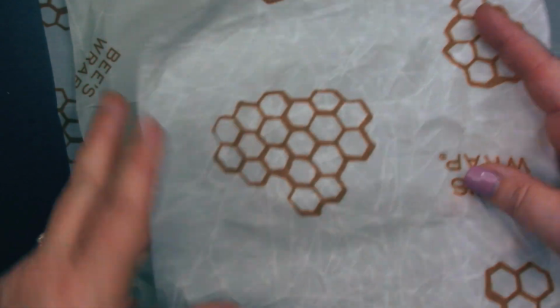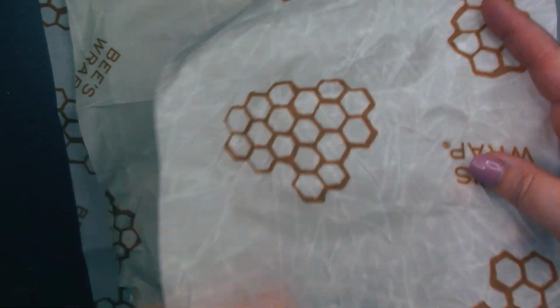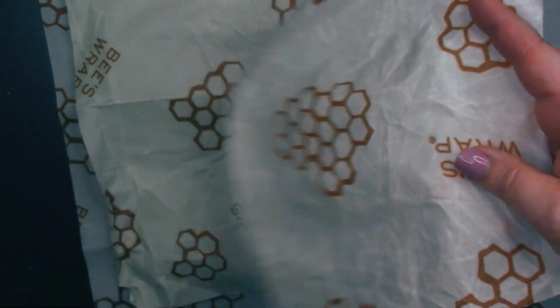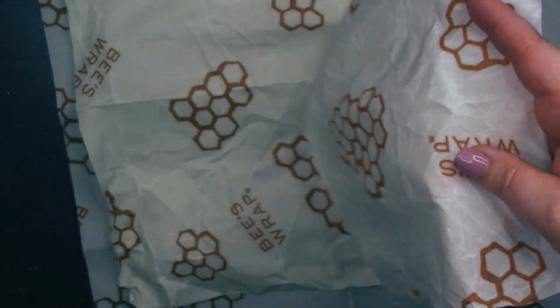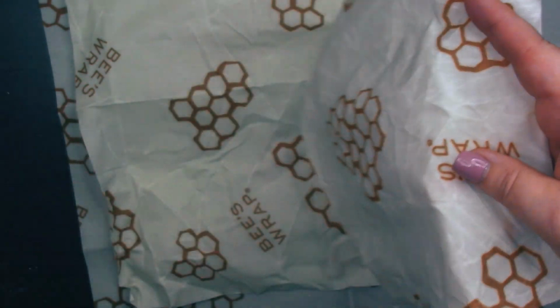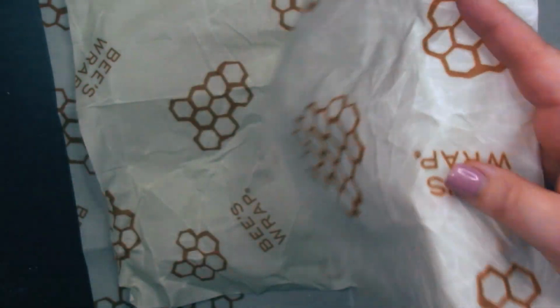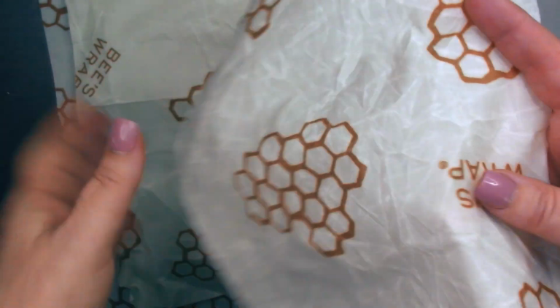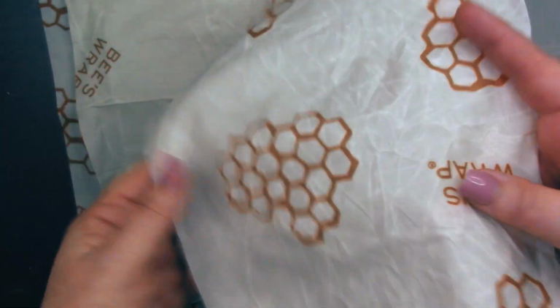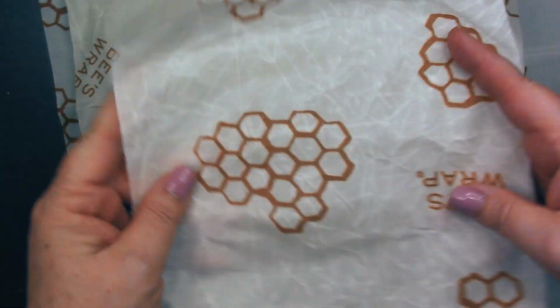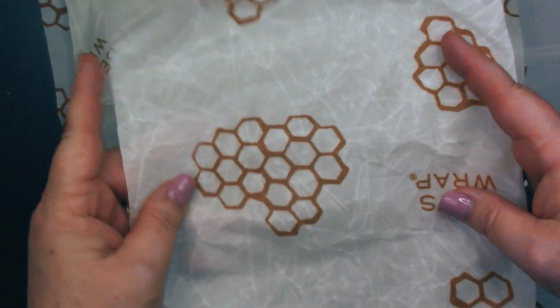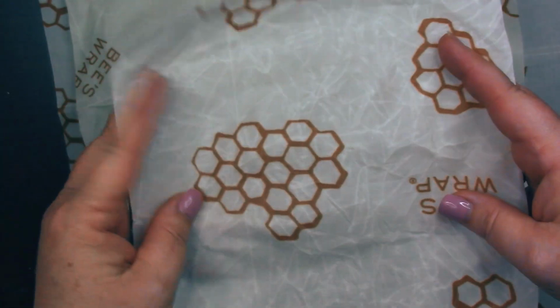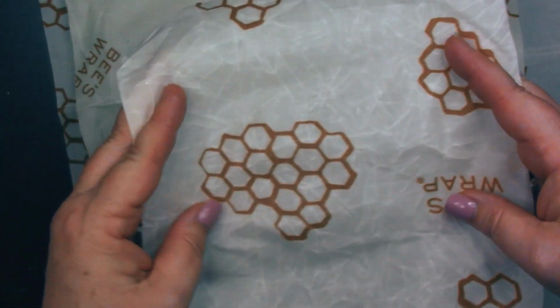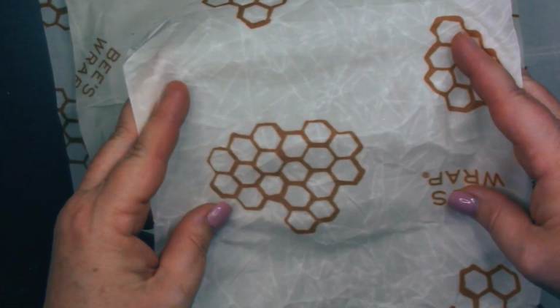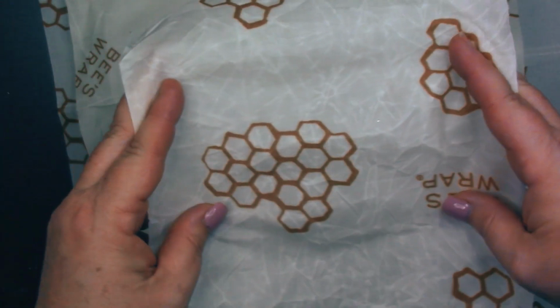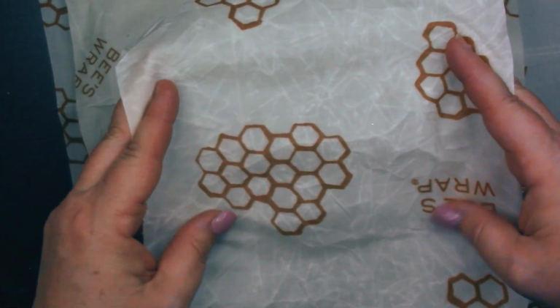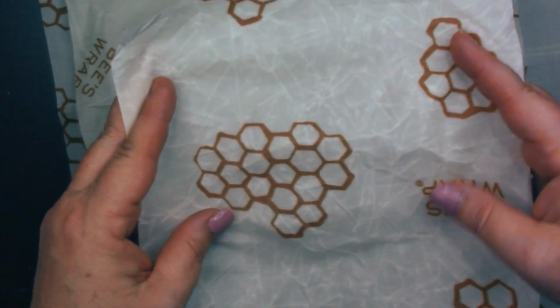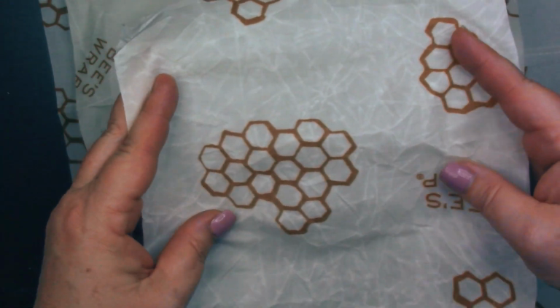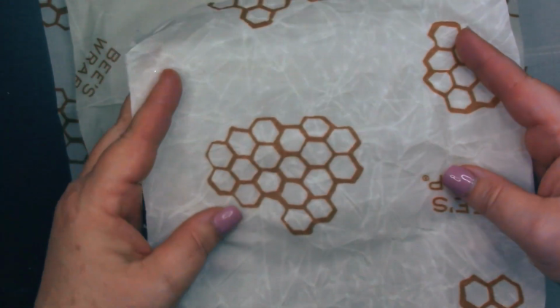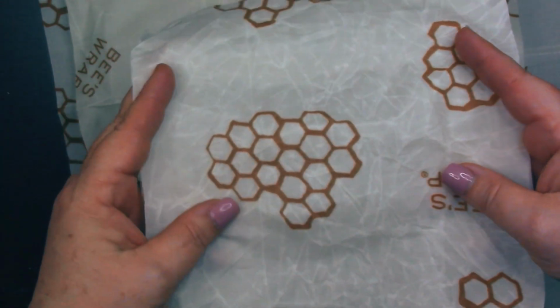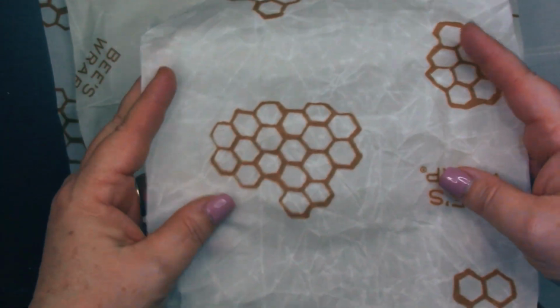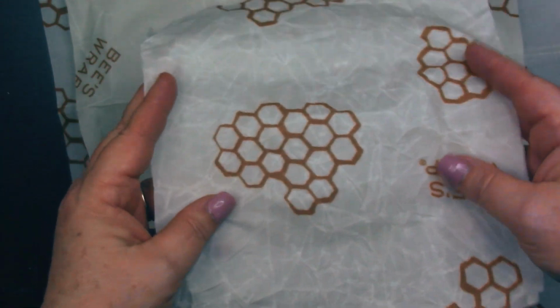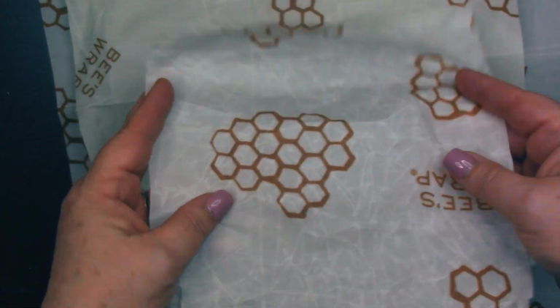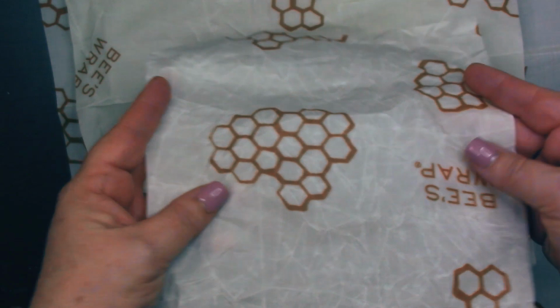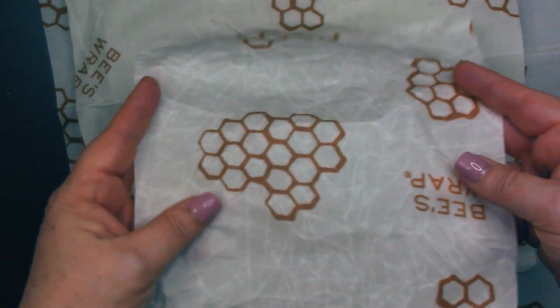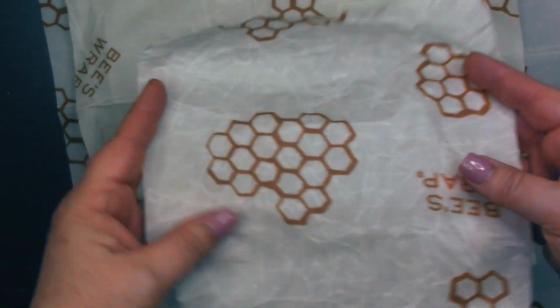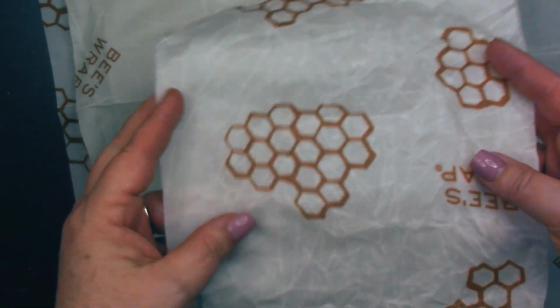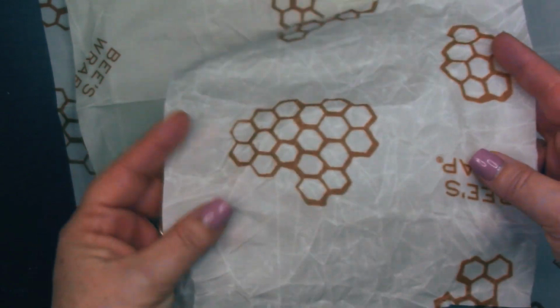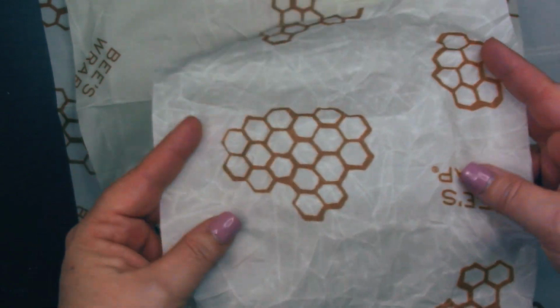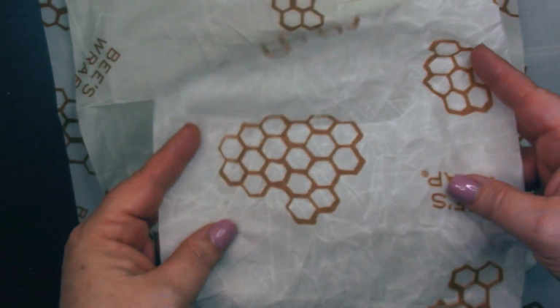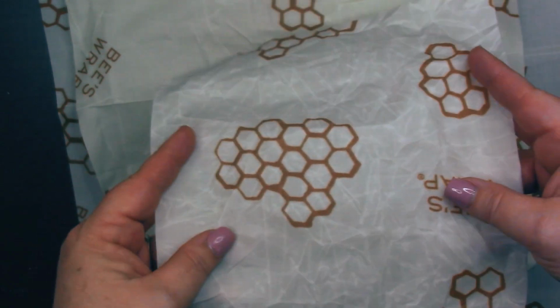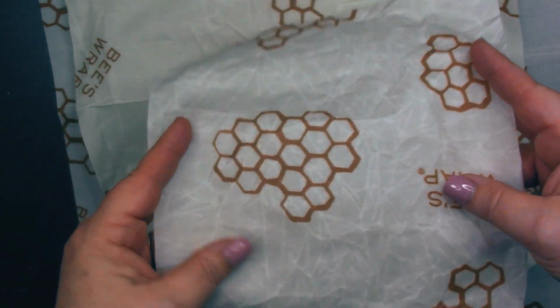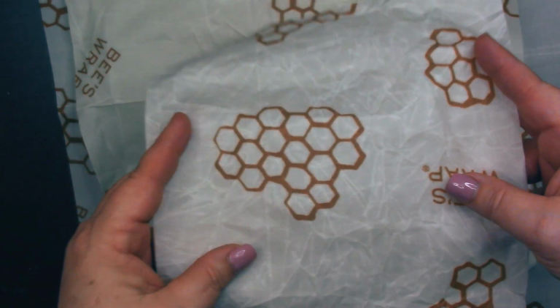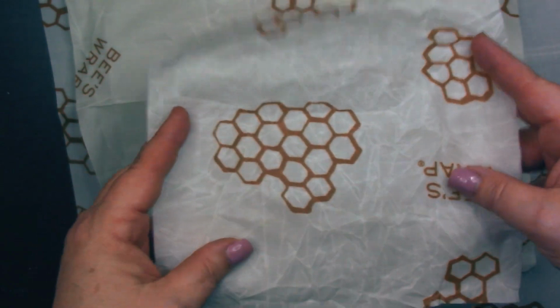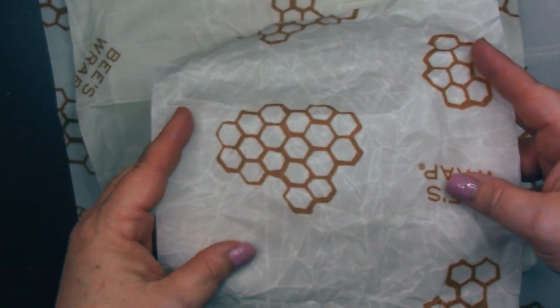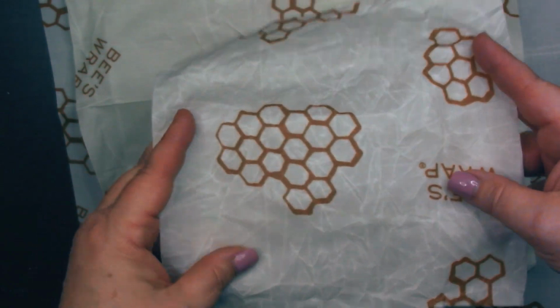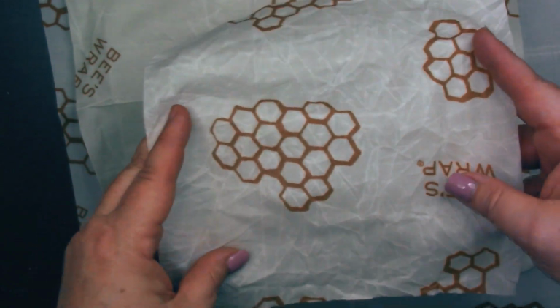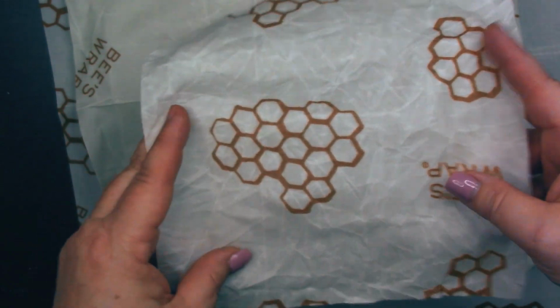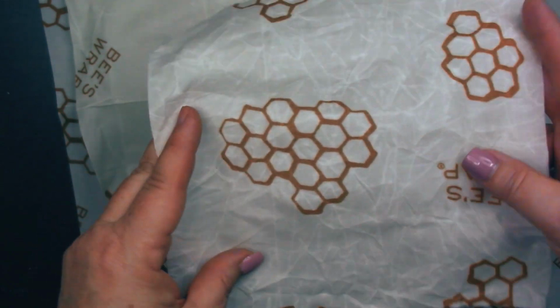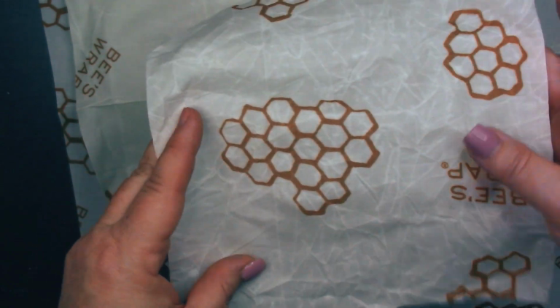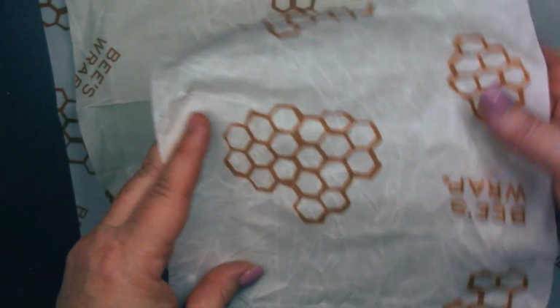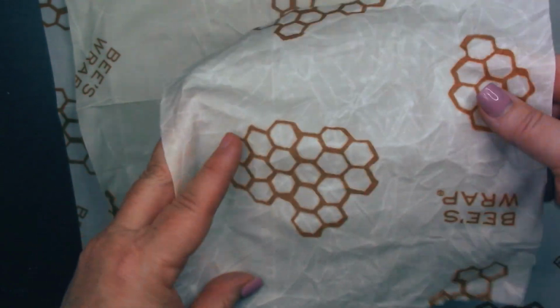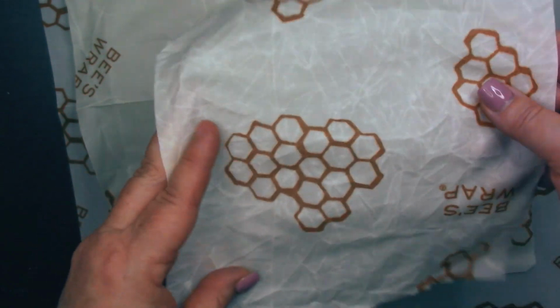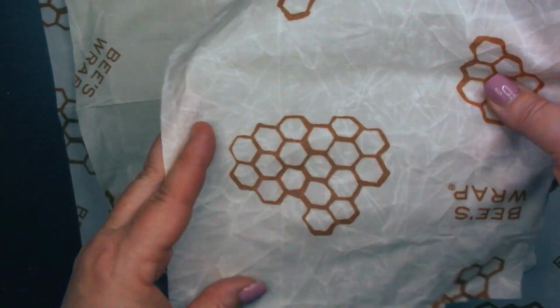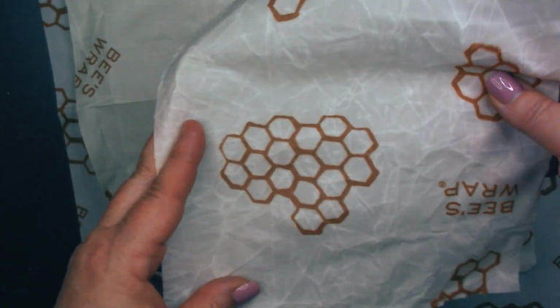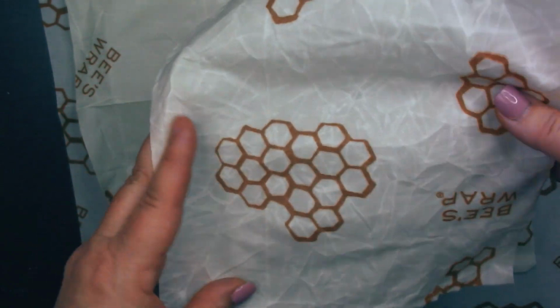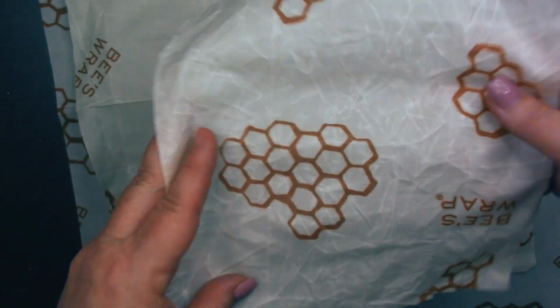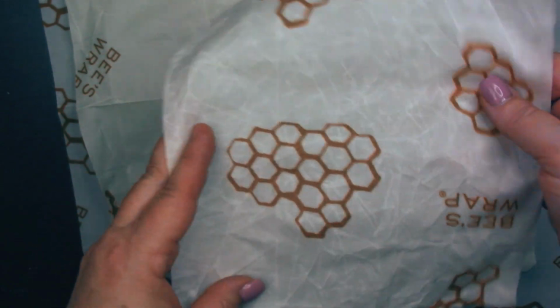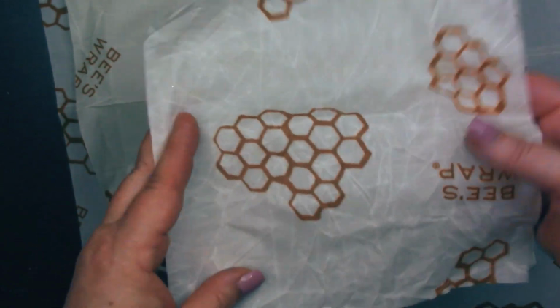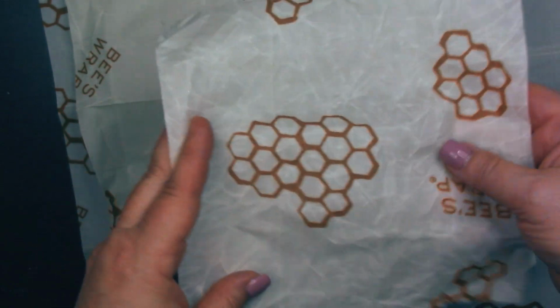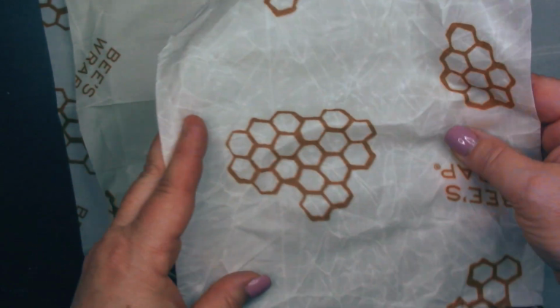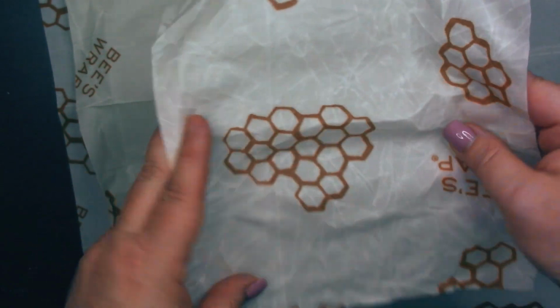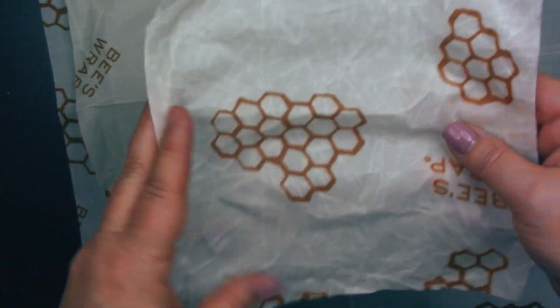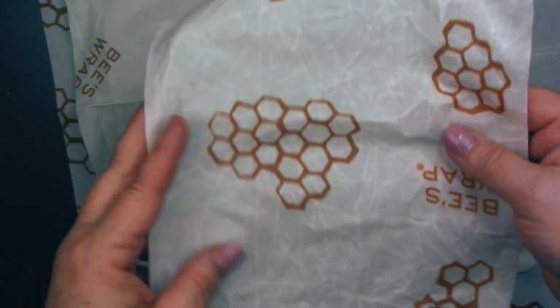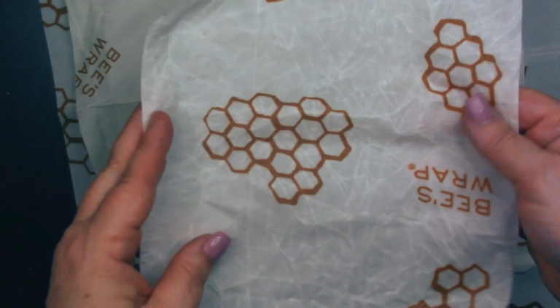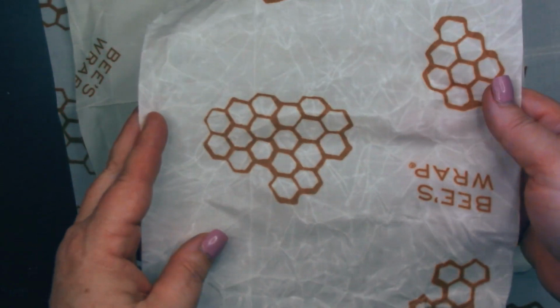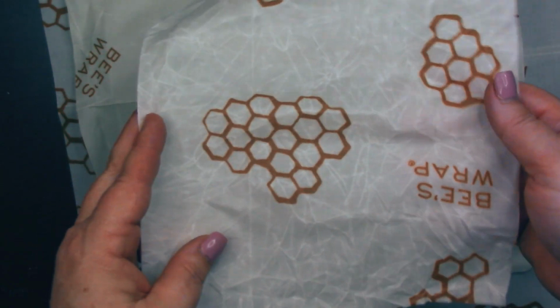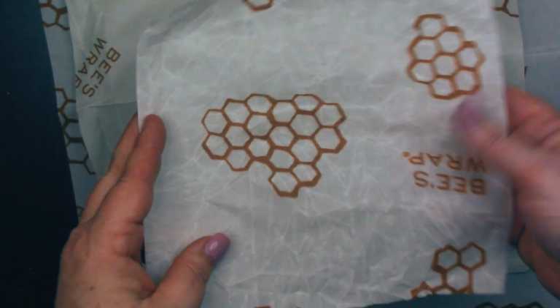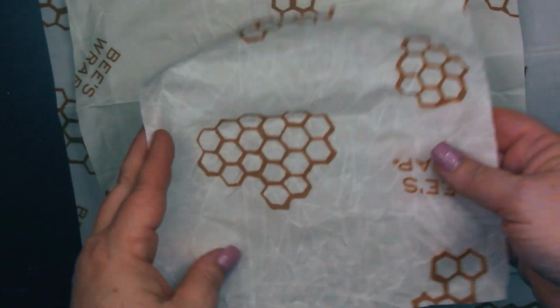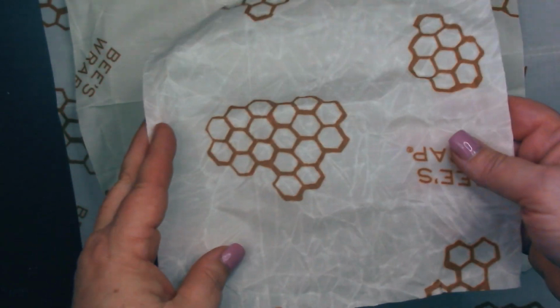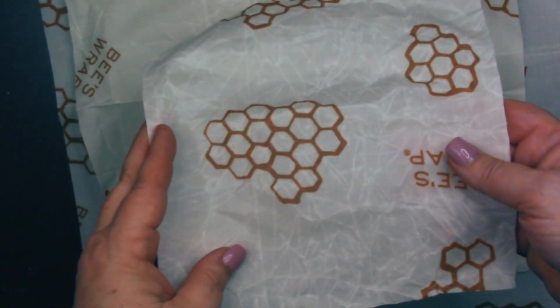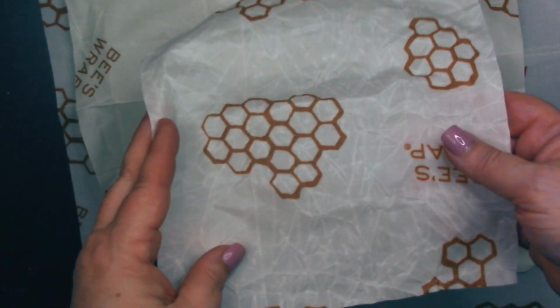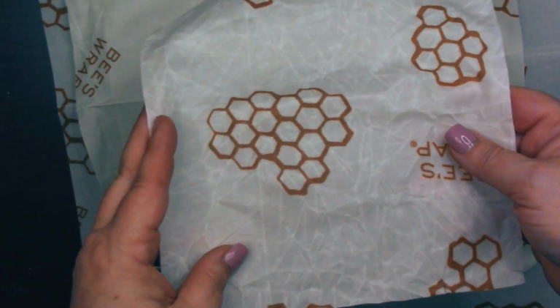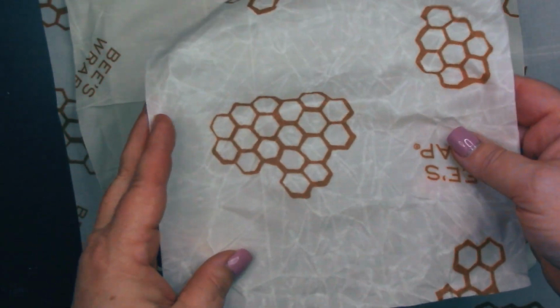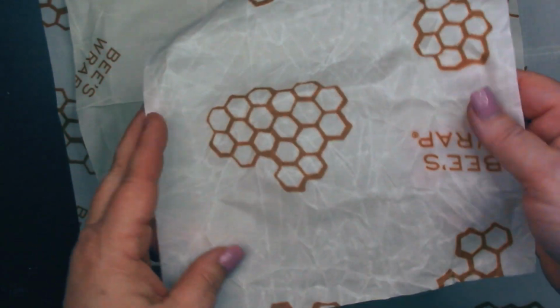With proper care, these can be reused for up to a year. They're easy to use and really simple to clean.